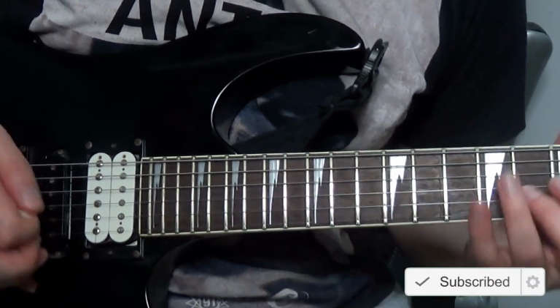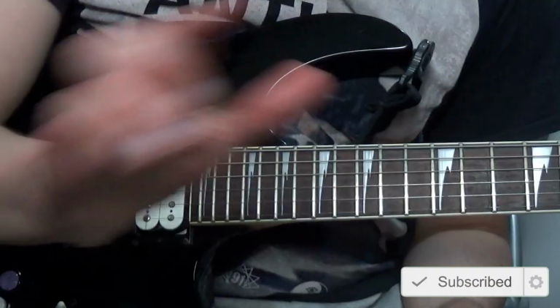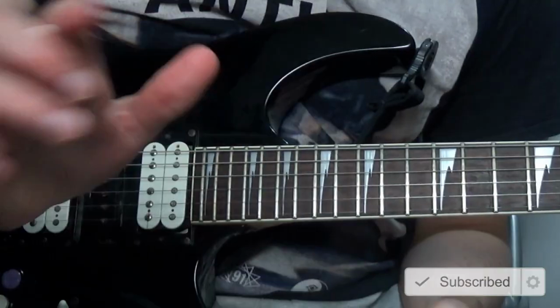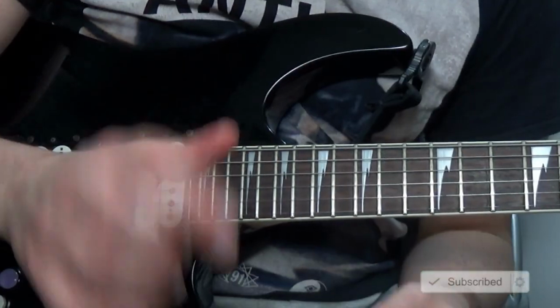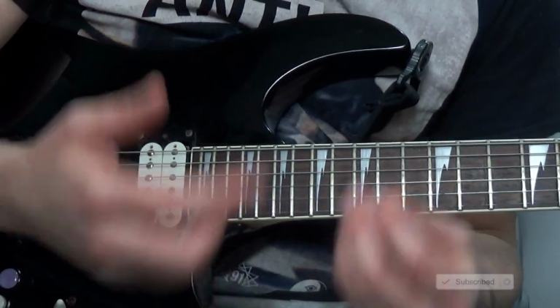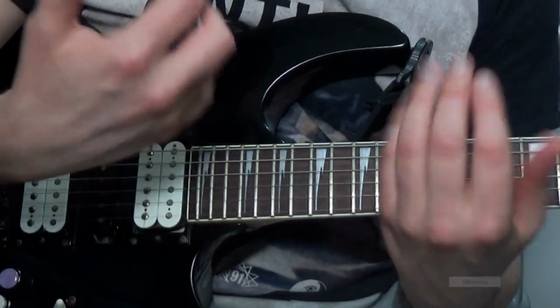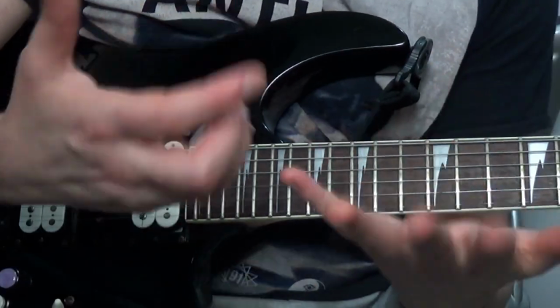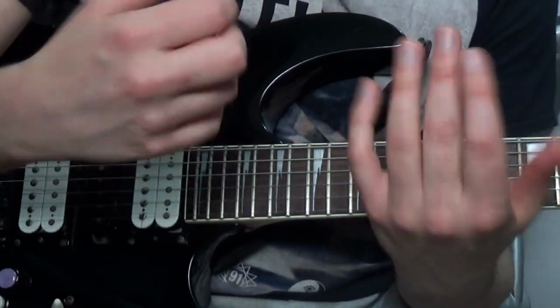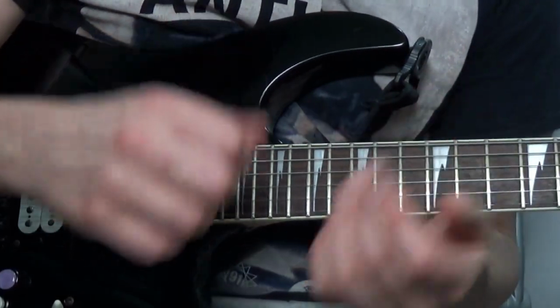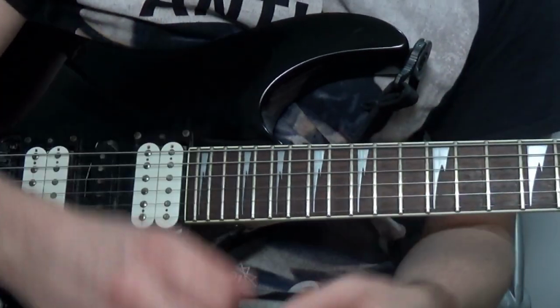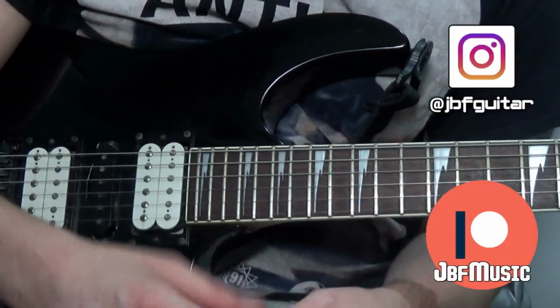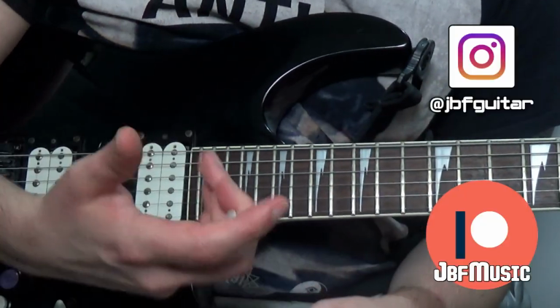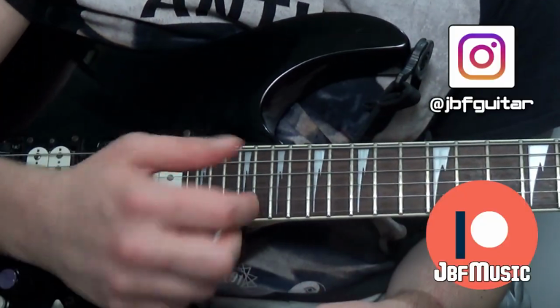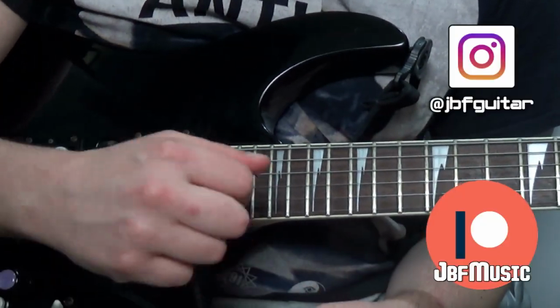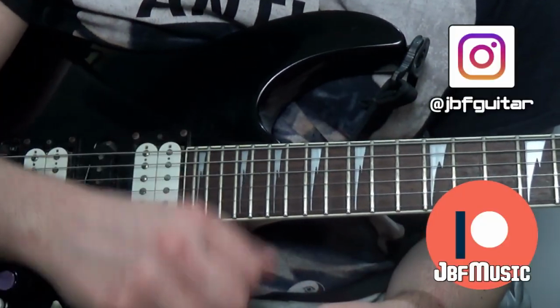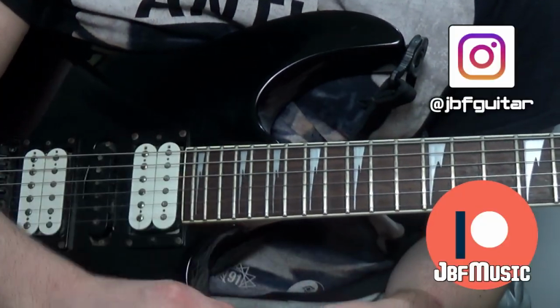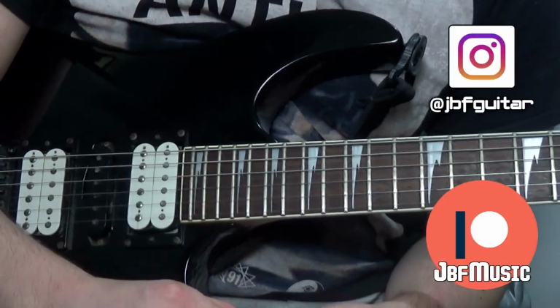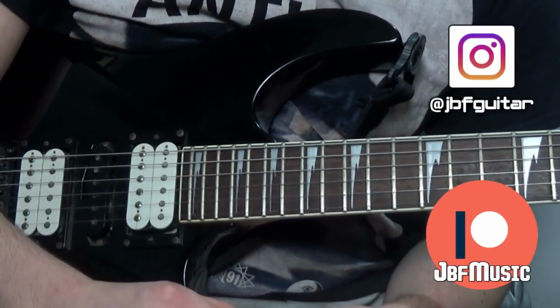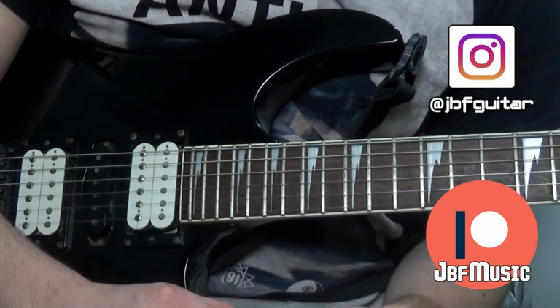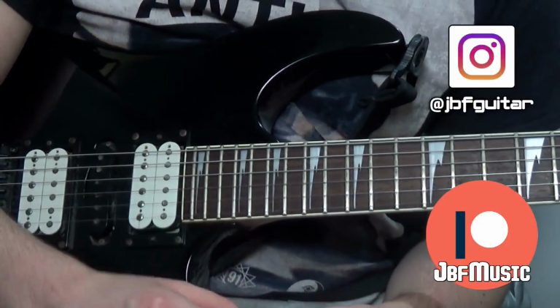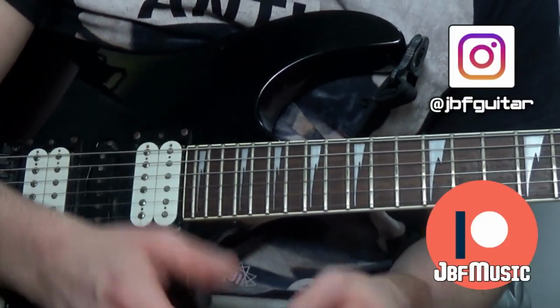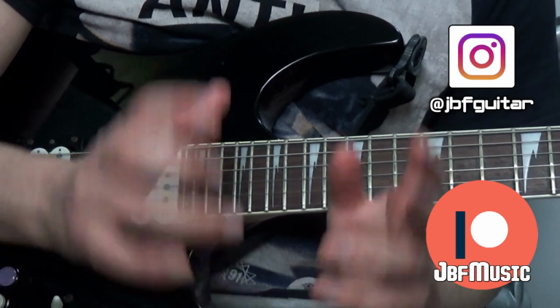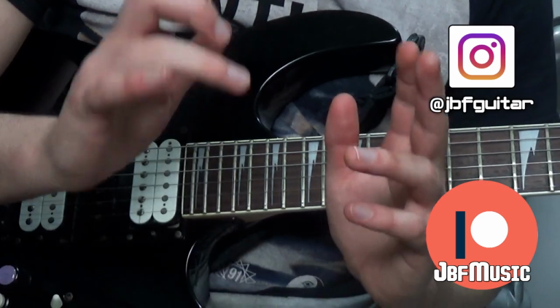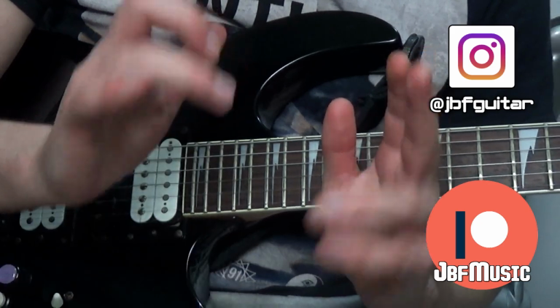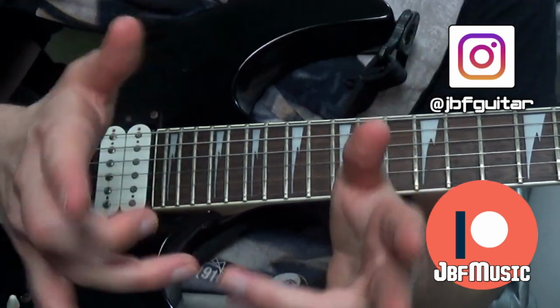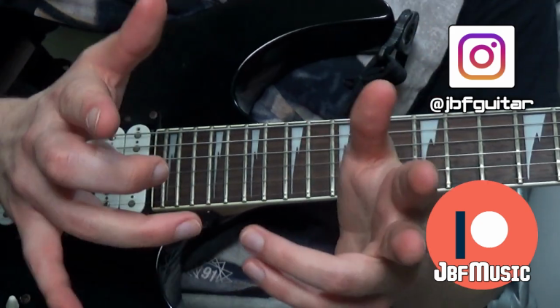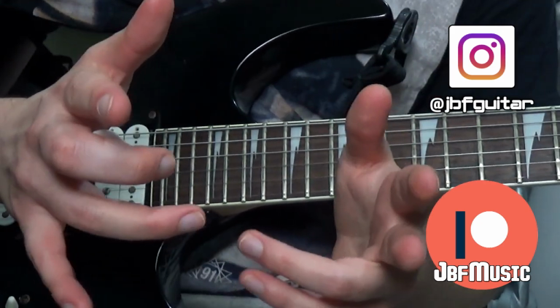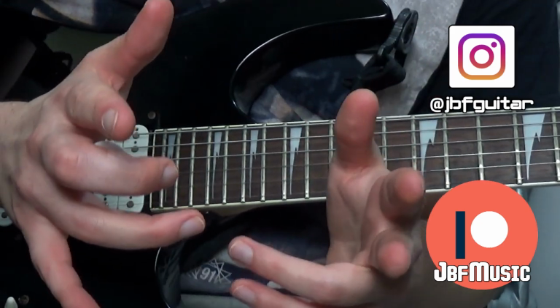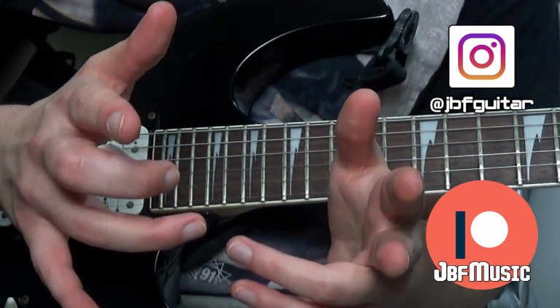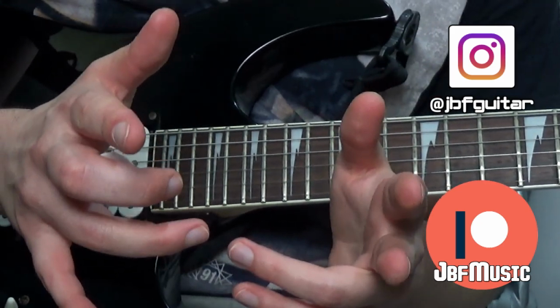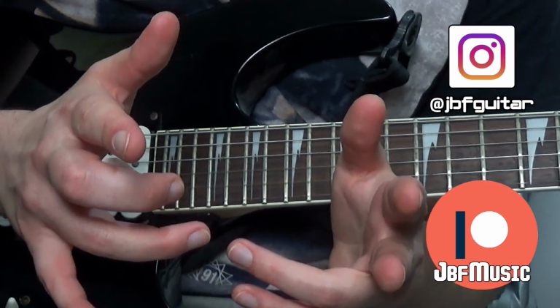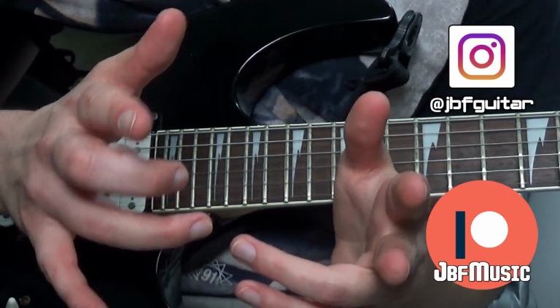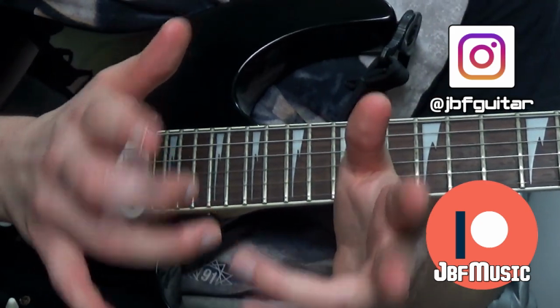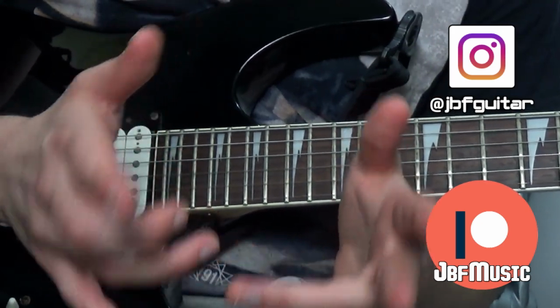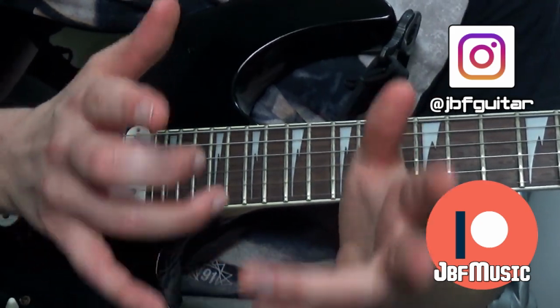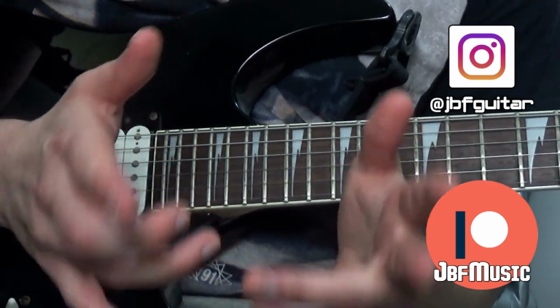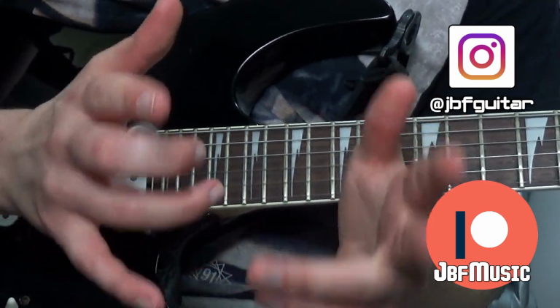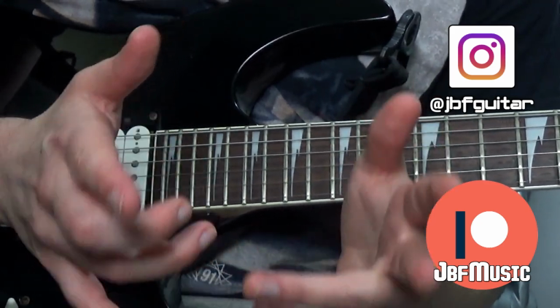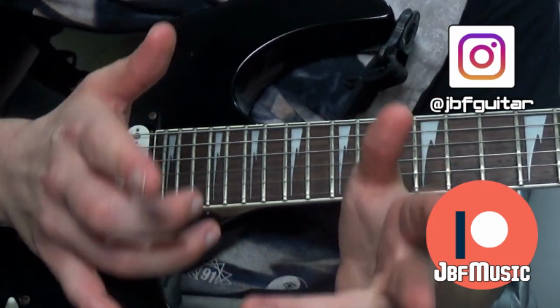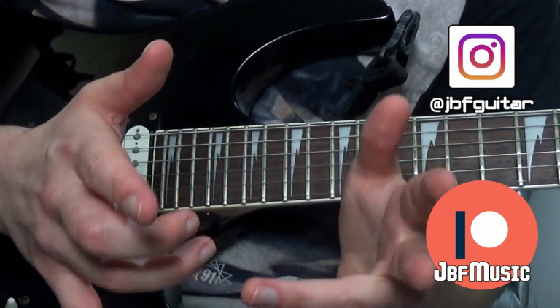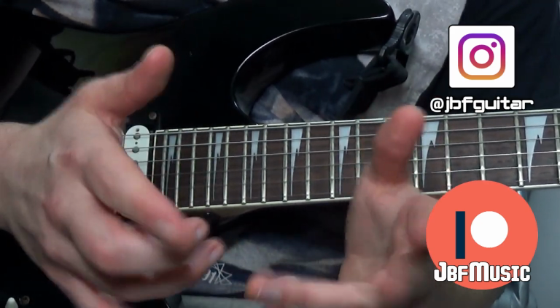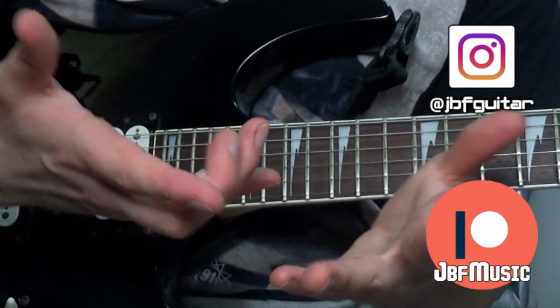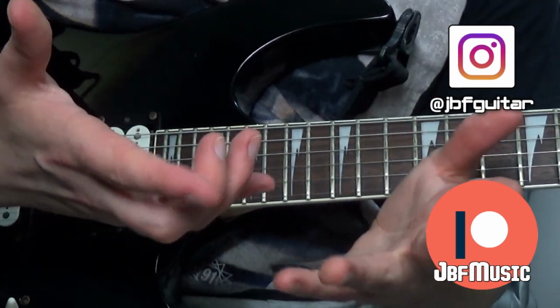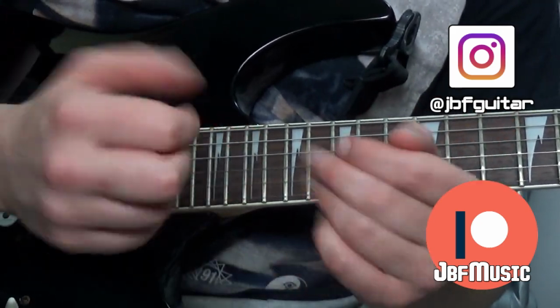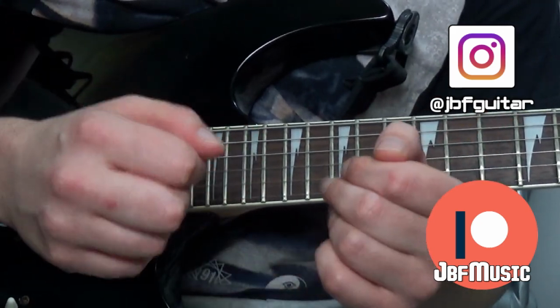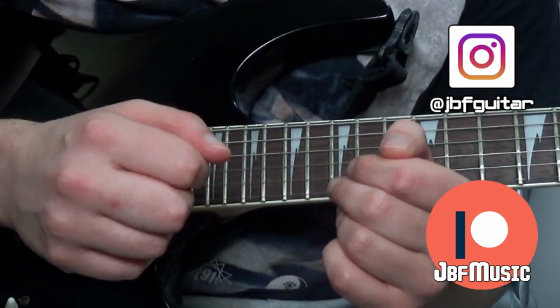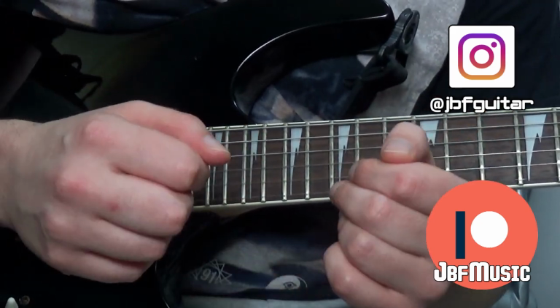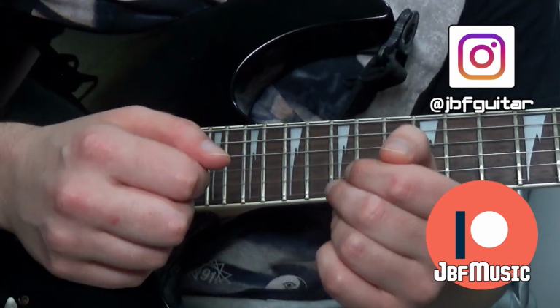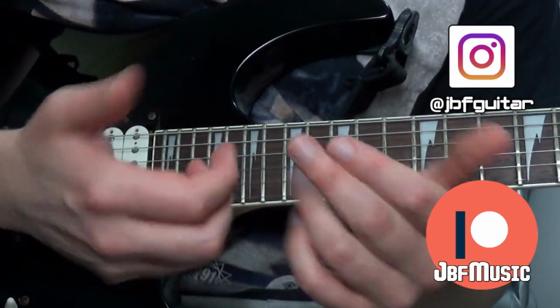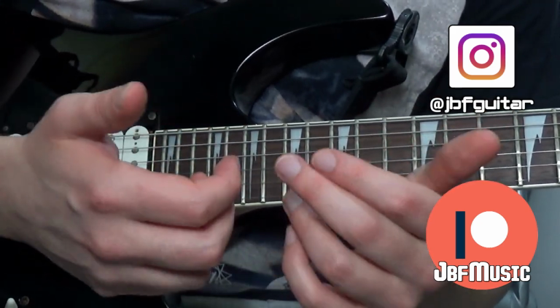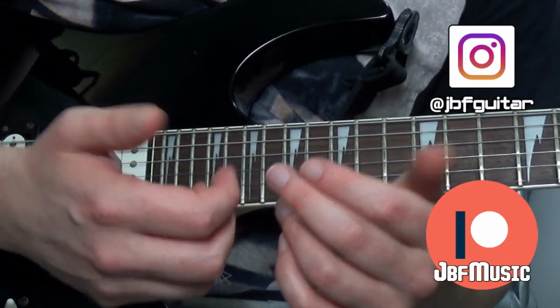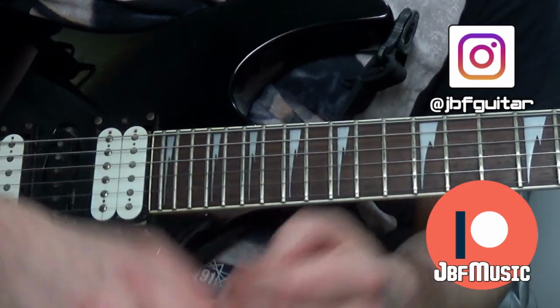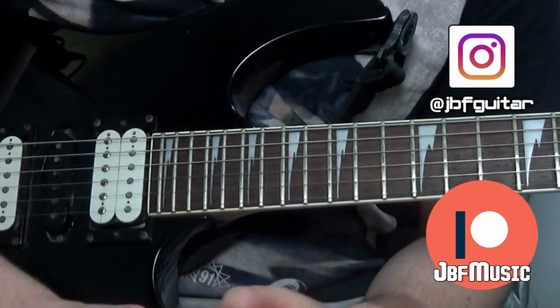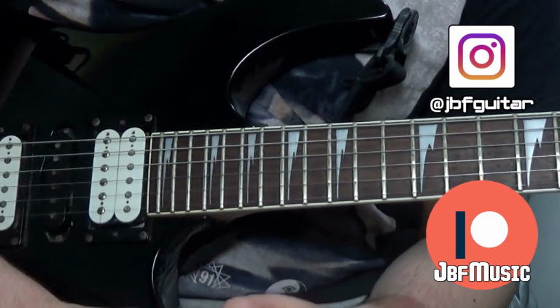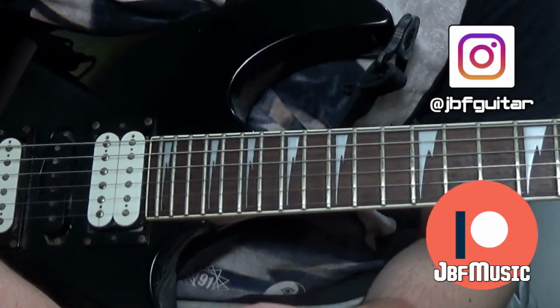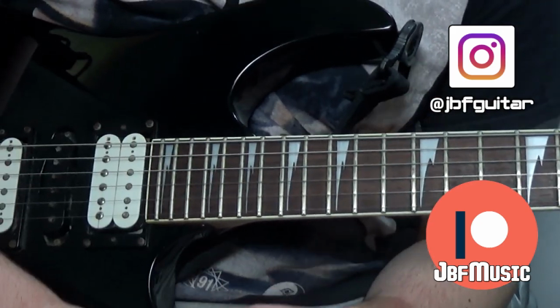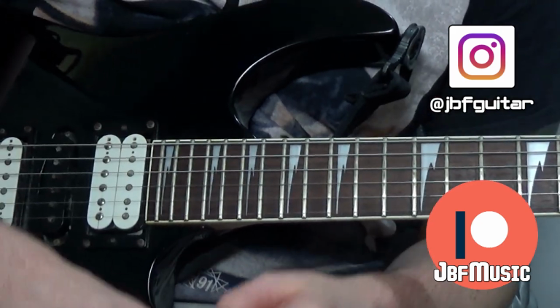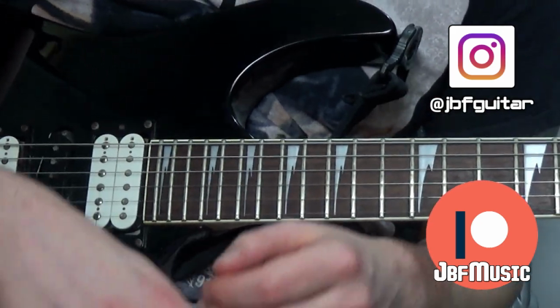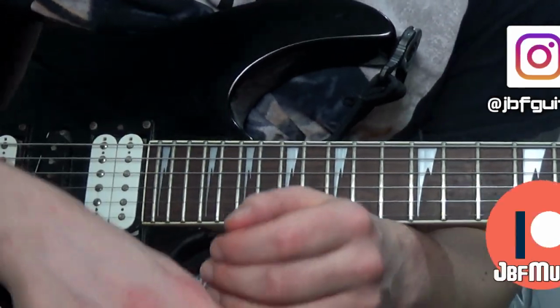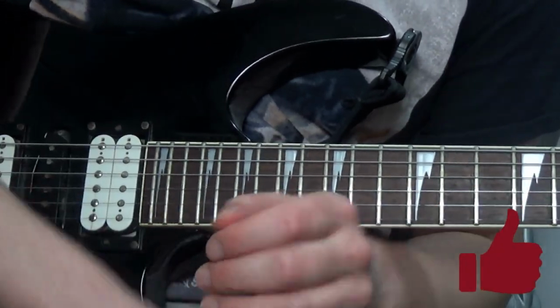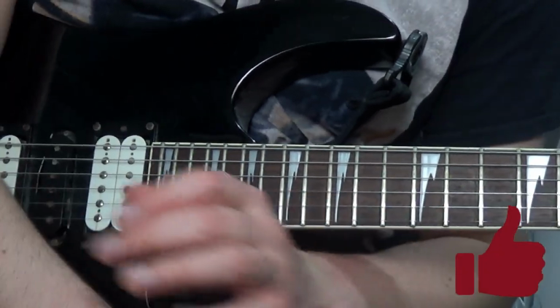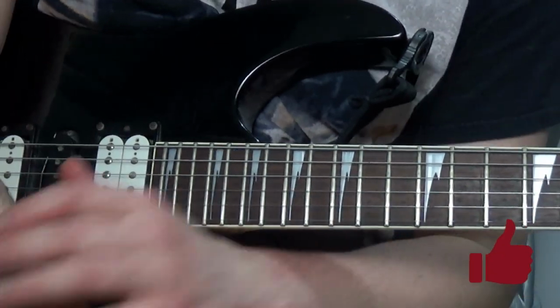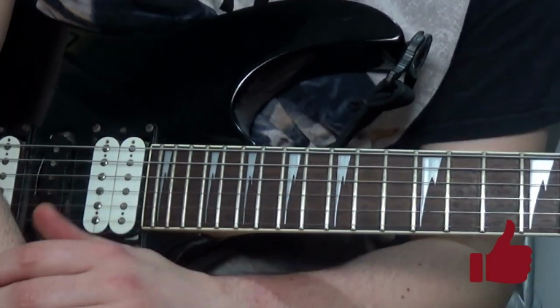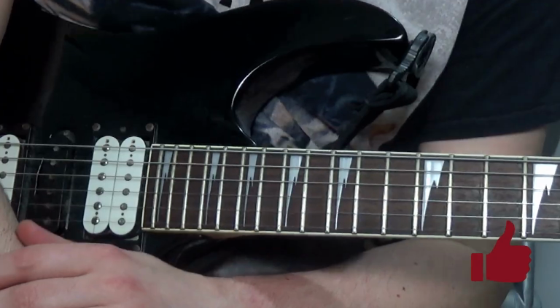Alright guys, Jack here, JBF Music and Guitar Lessons. If you like this no-nonsense short form content, then let the algorithm know by watching all the way to the end and leaving a comment.